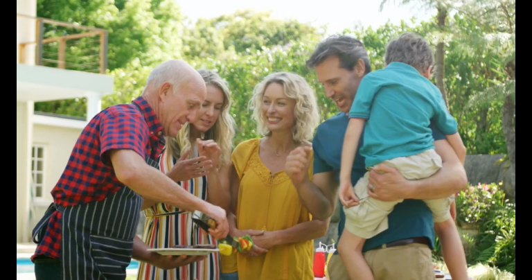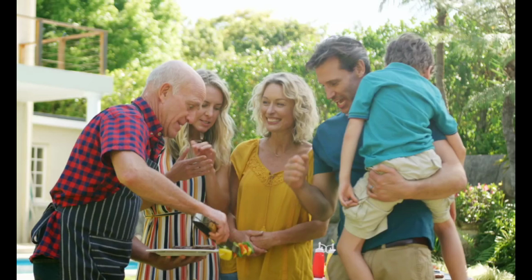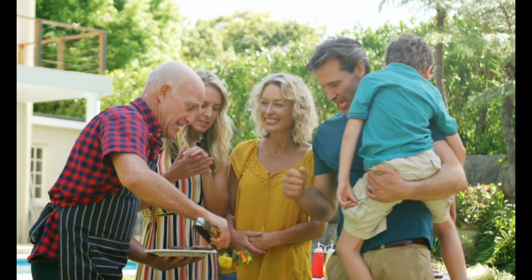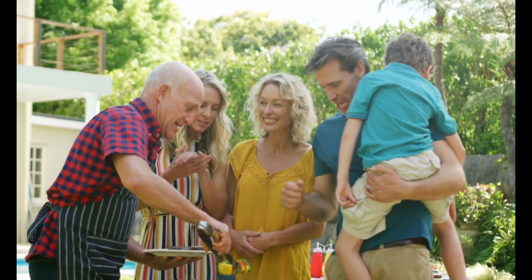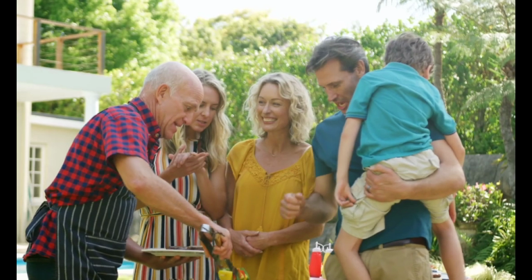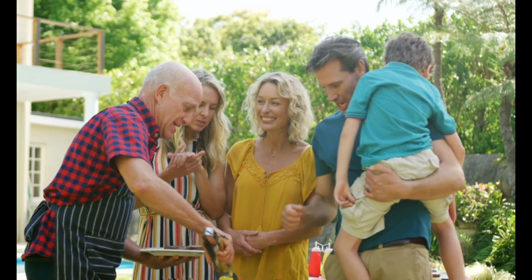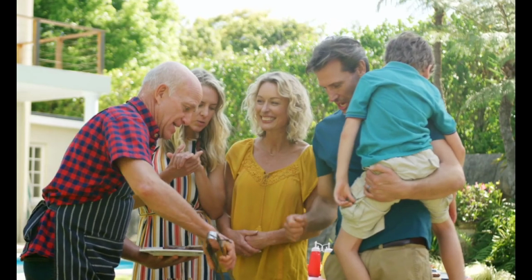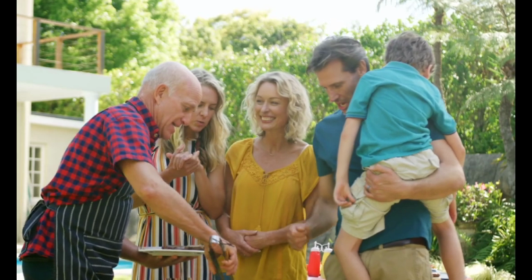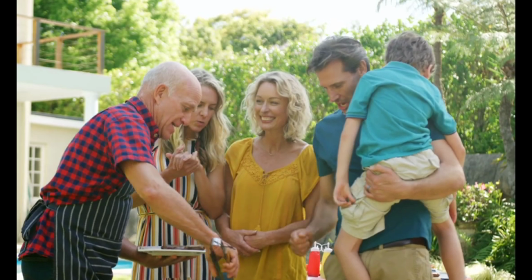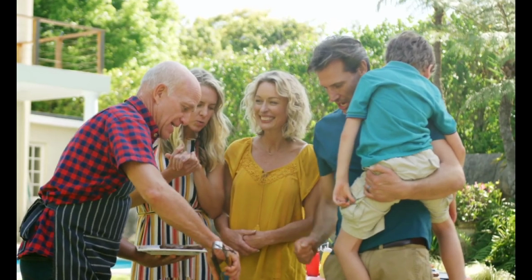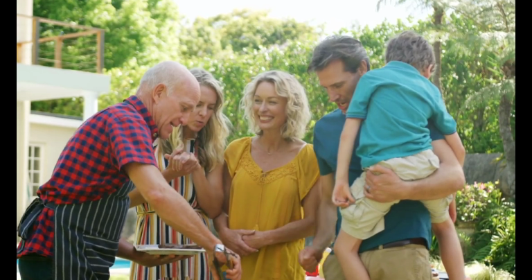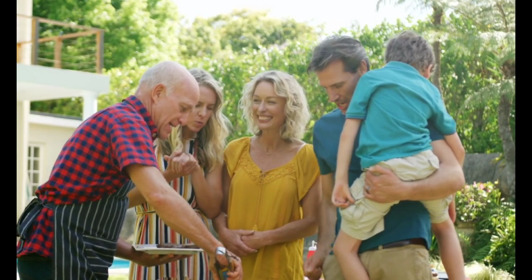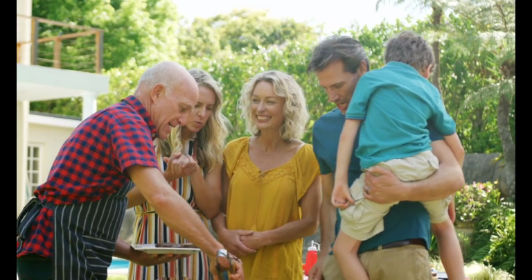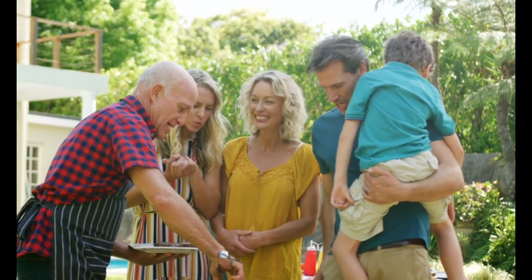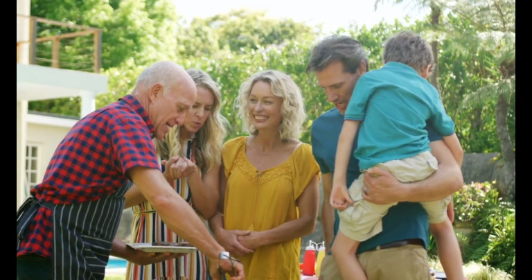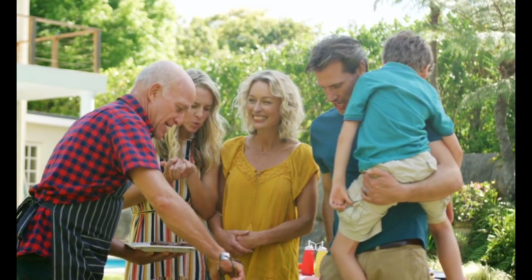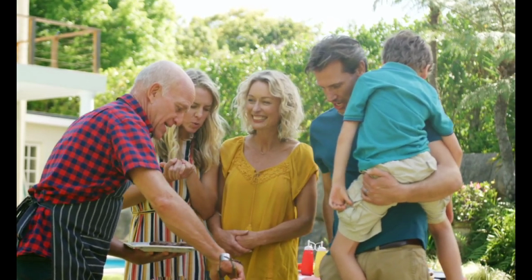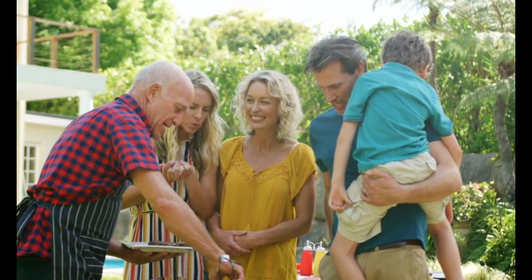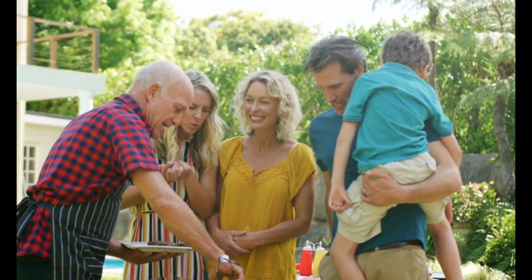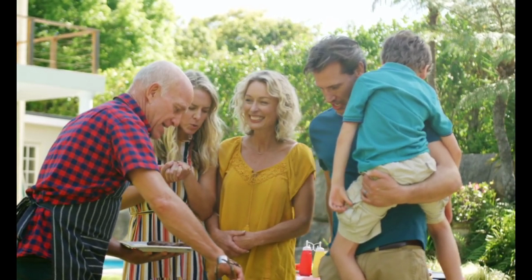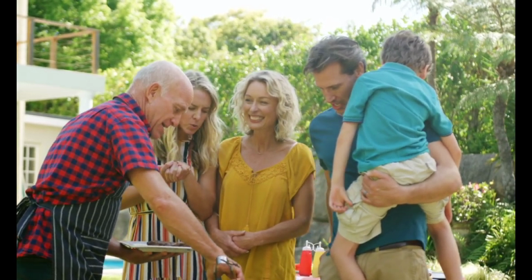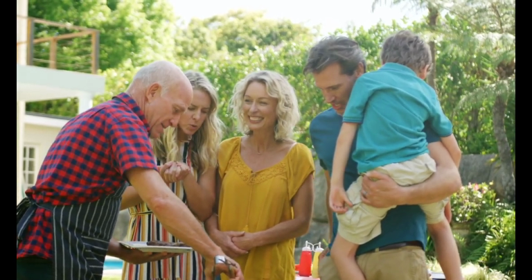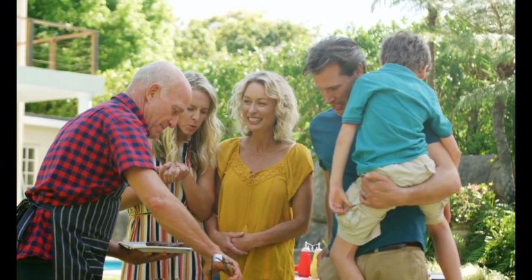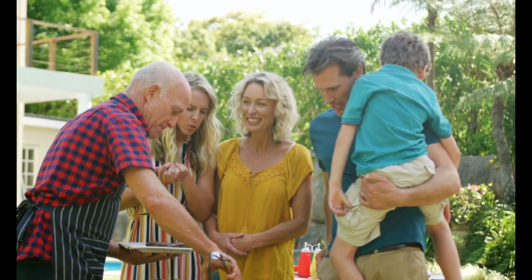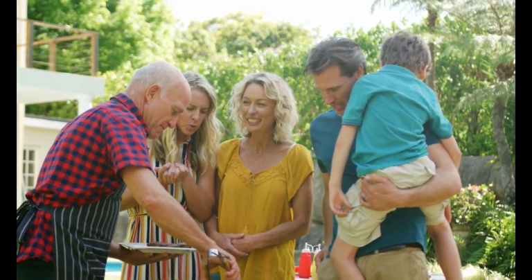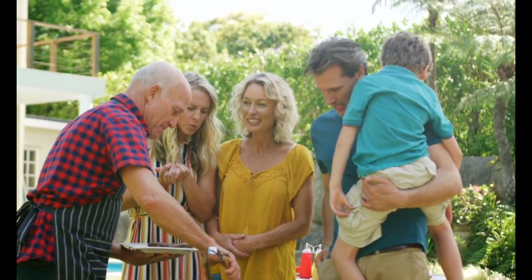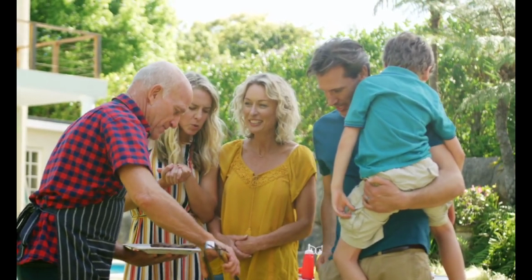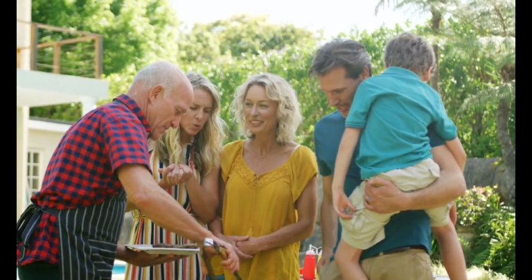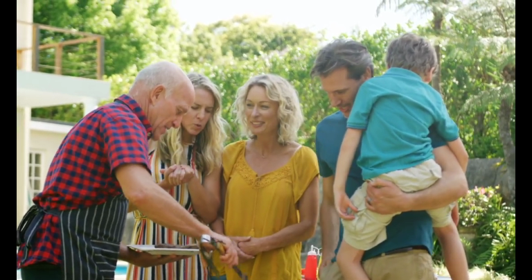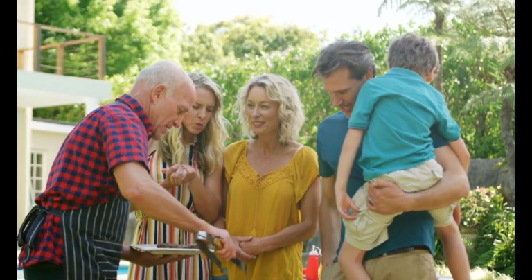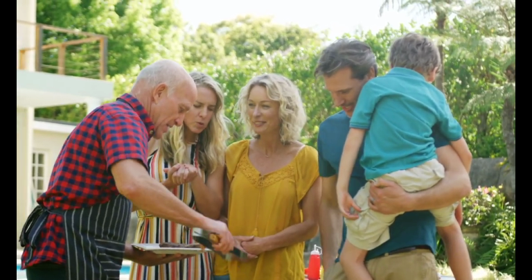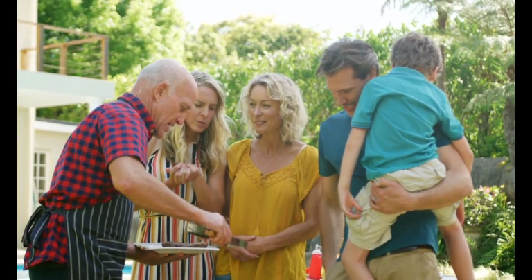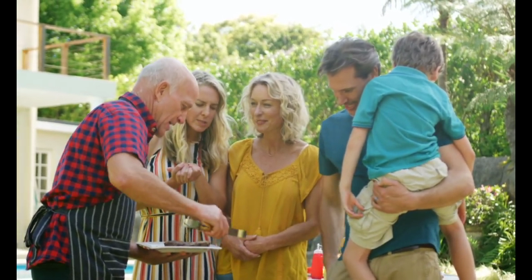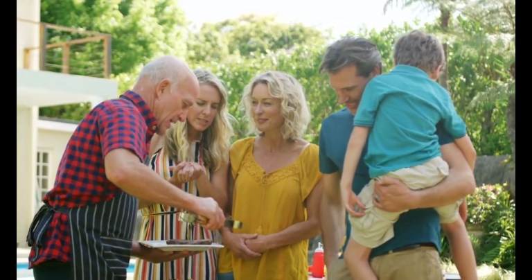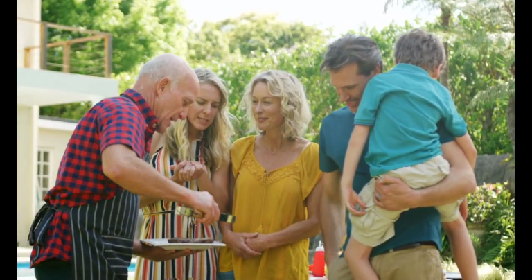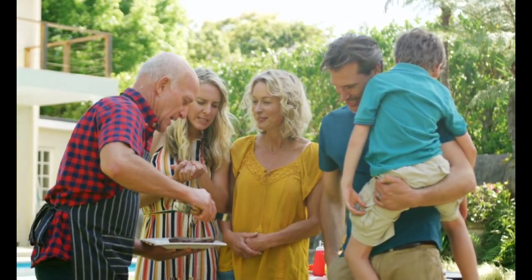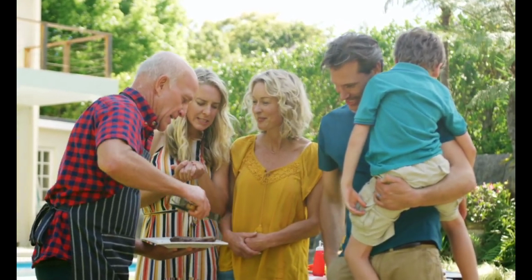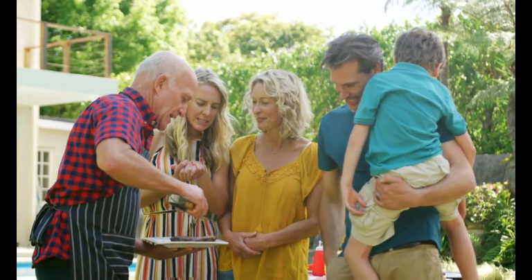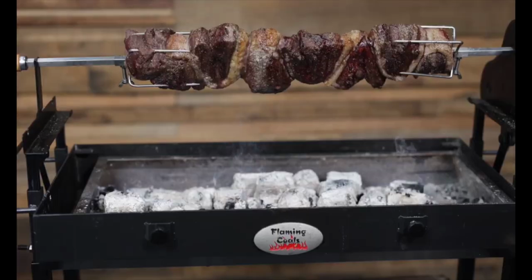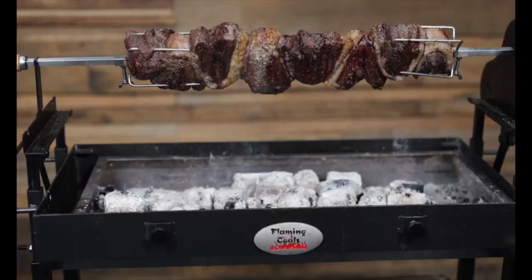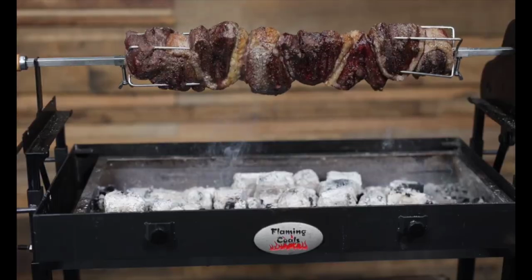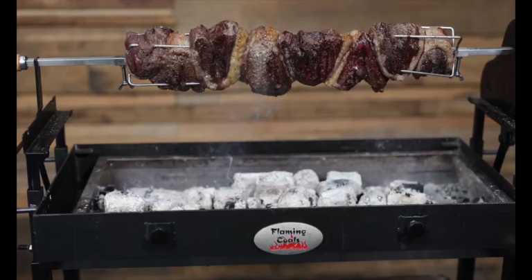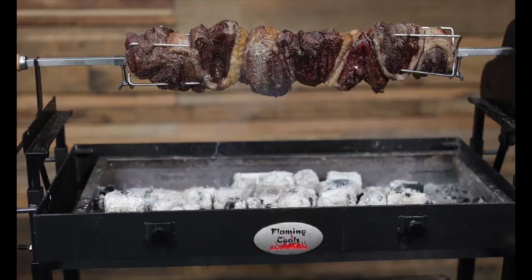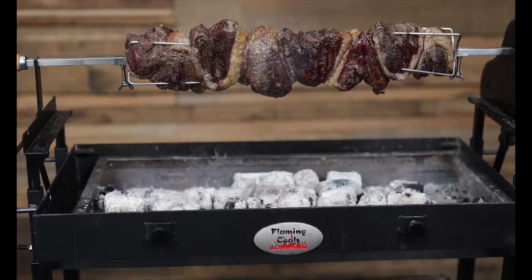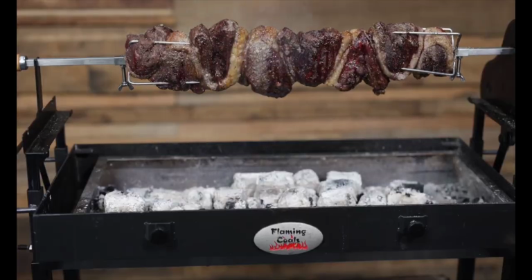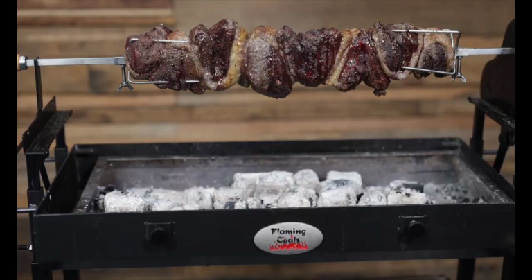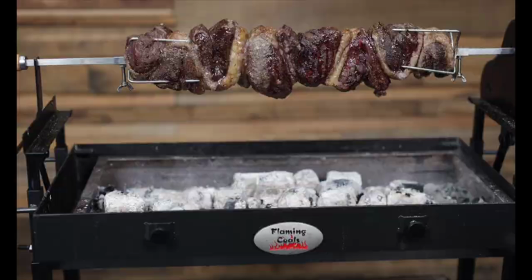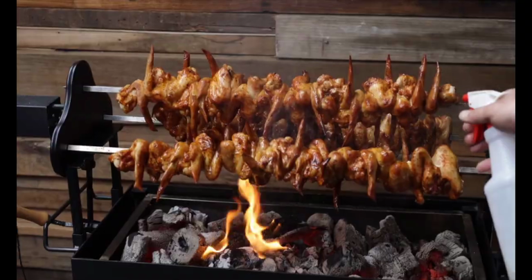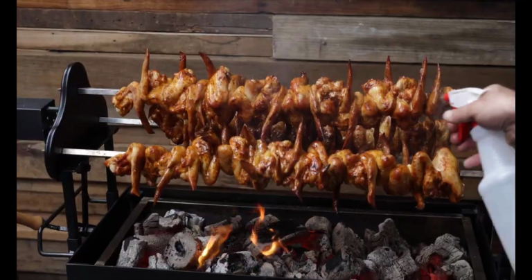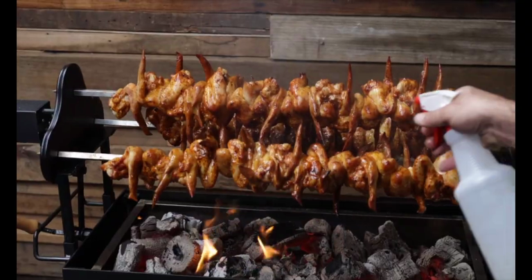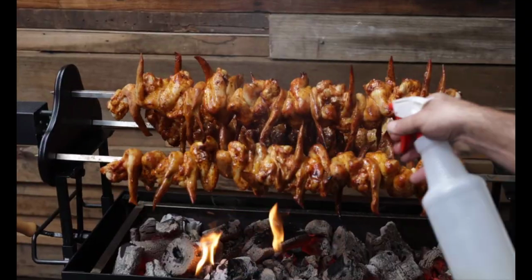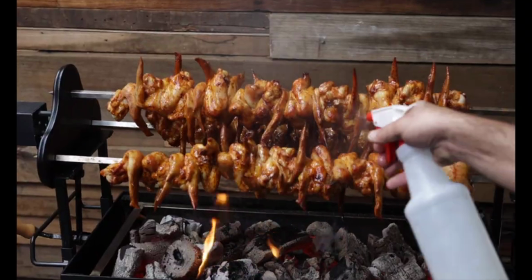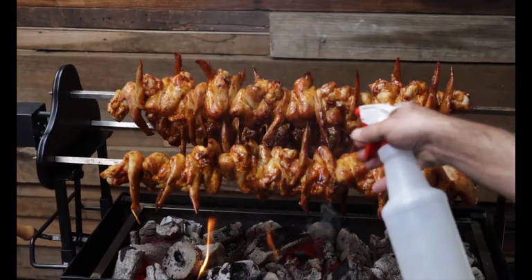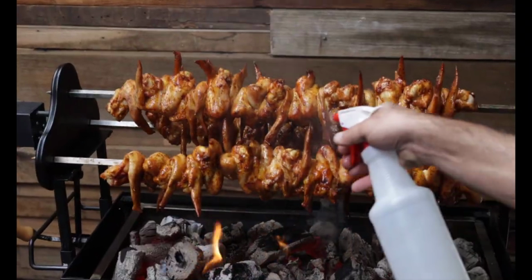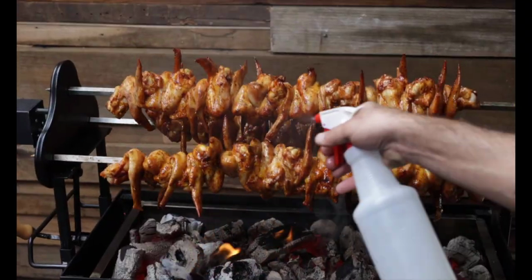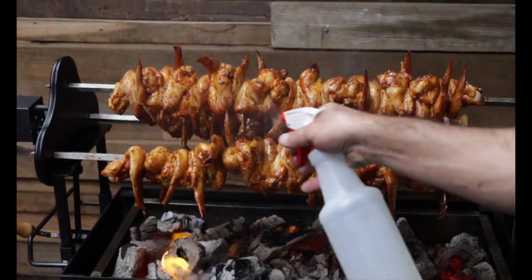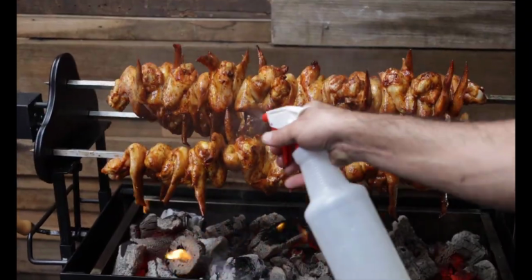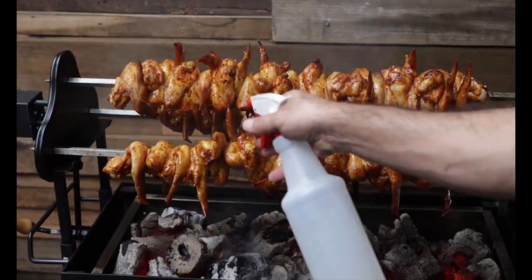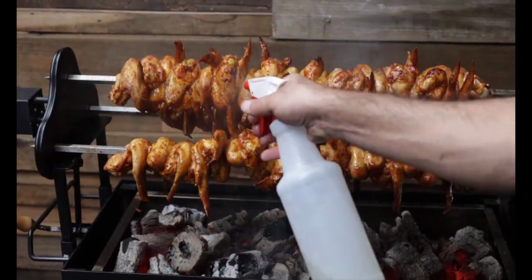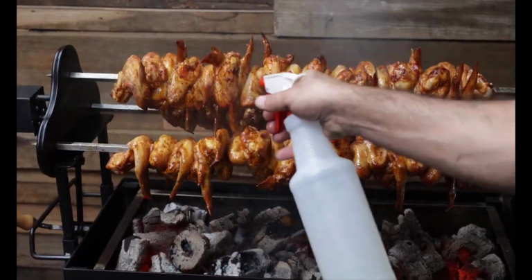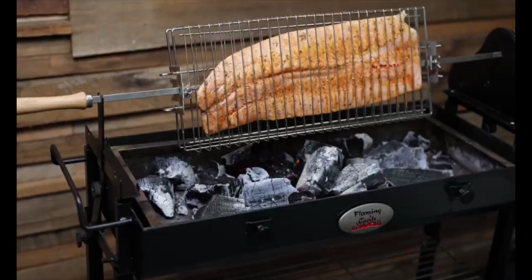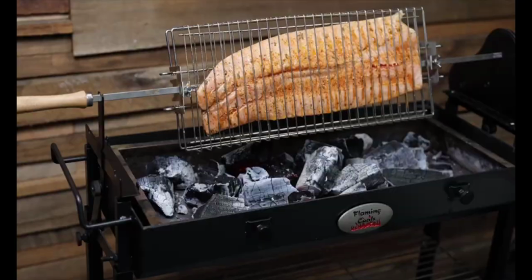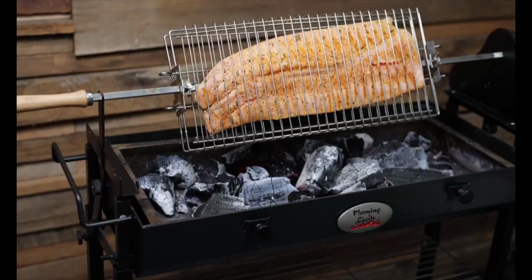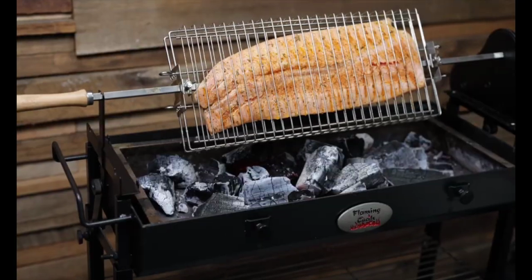Barbecuing is one of the greatest ways to bring family and friends together, and with the versatility of a Flaming Coles spit, the possibilities are endless.